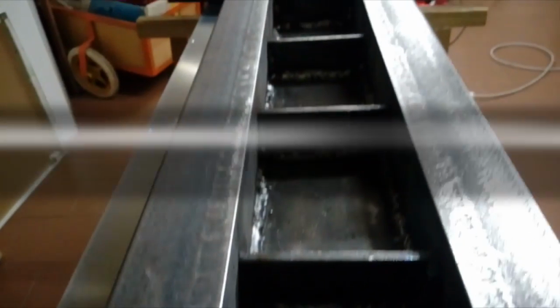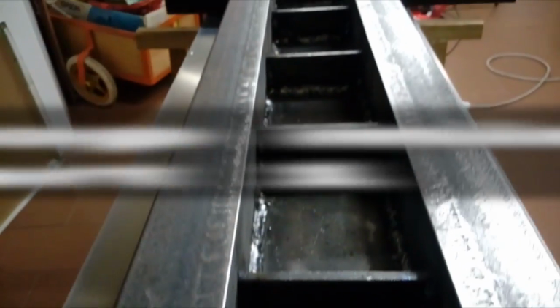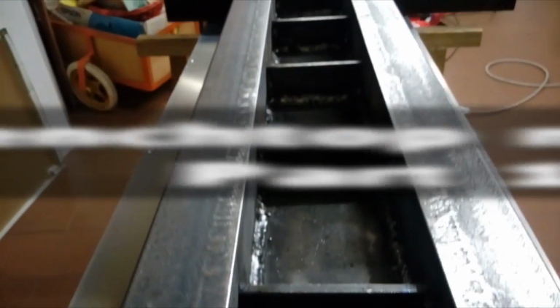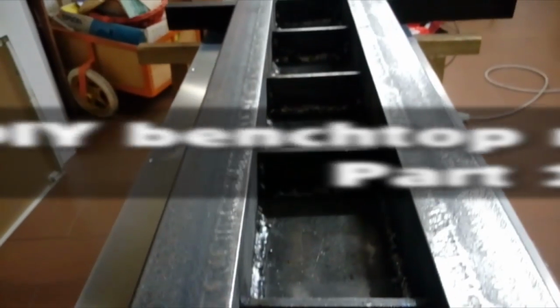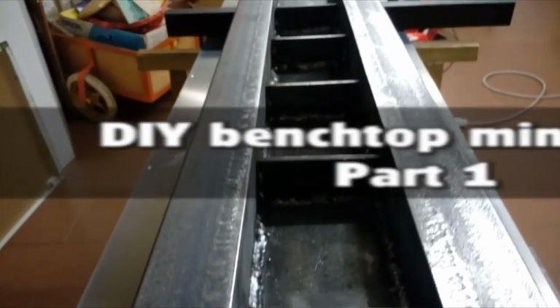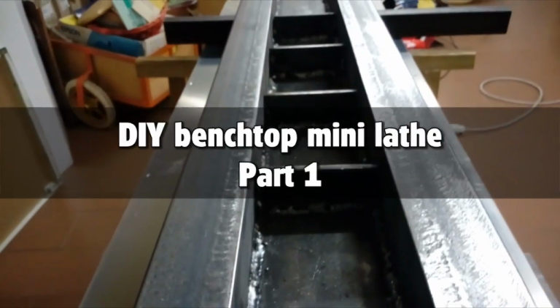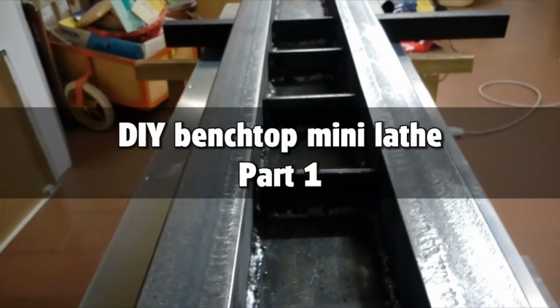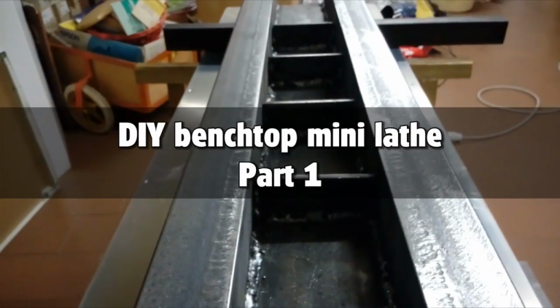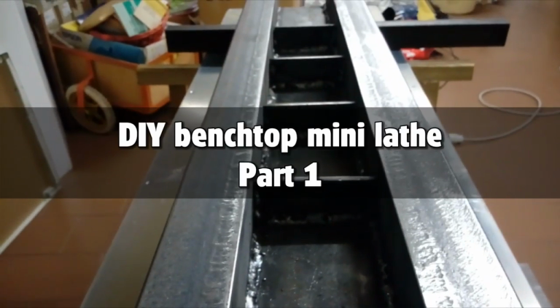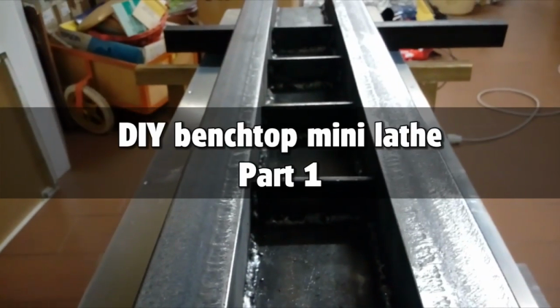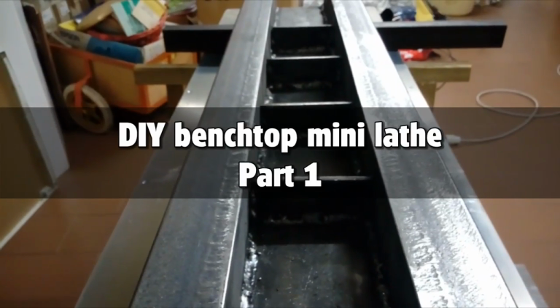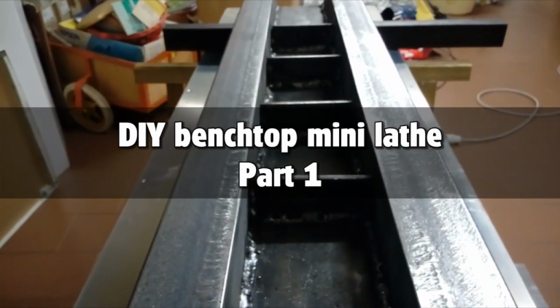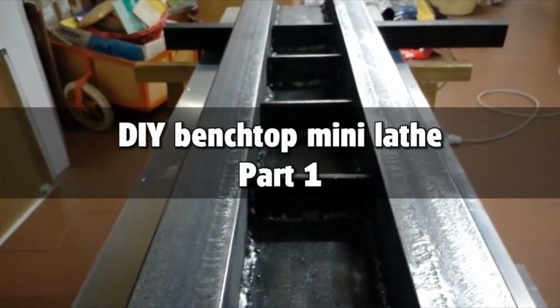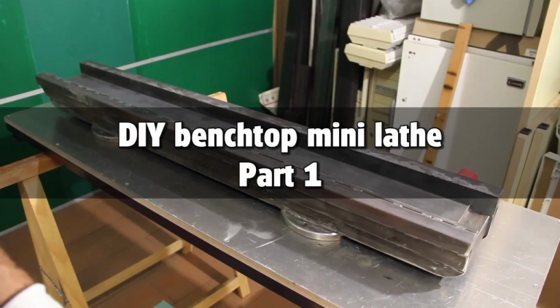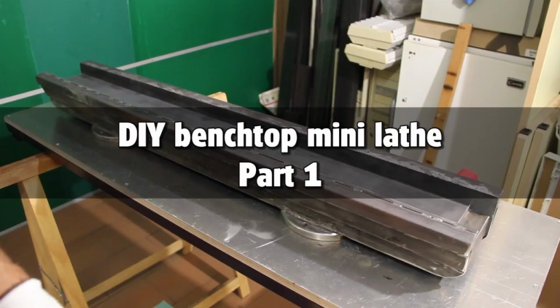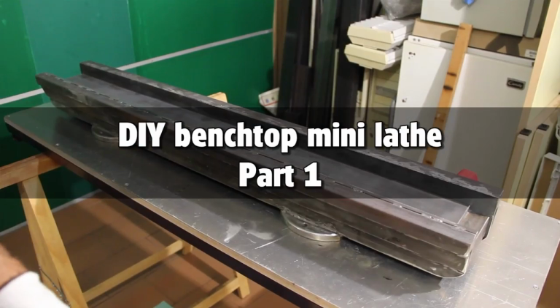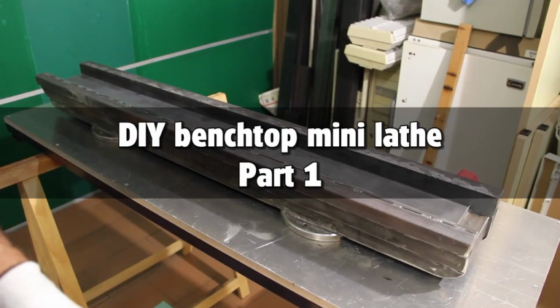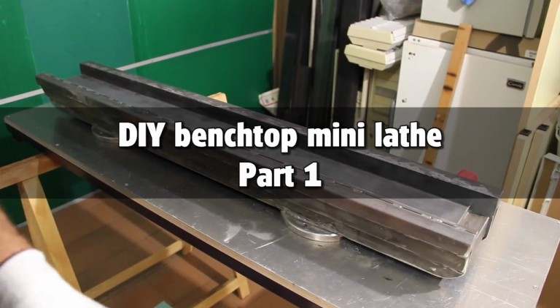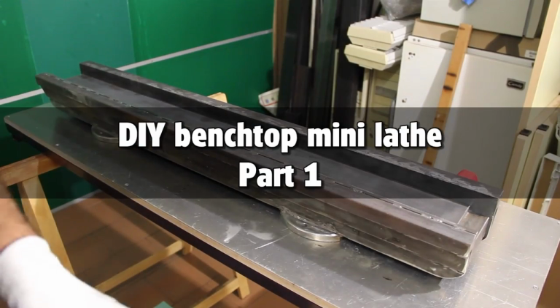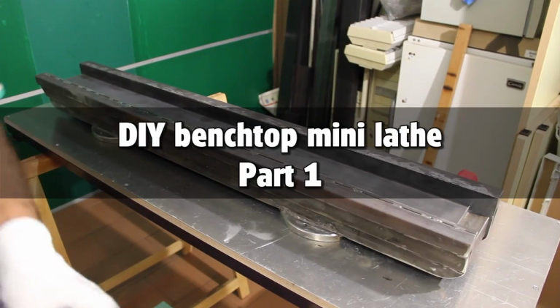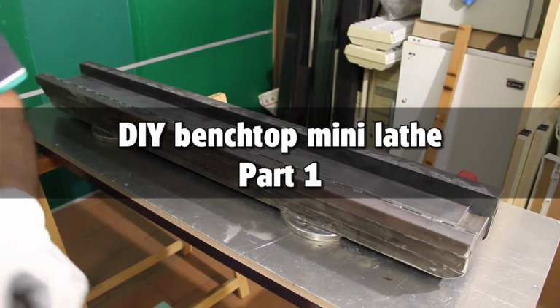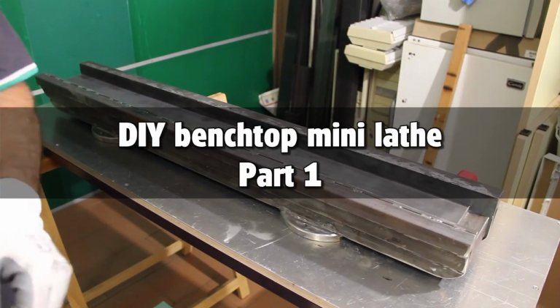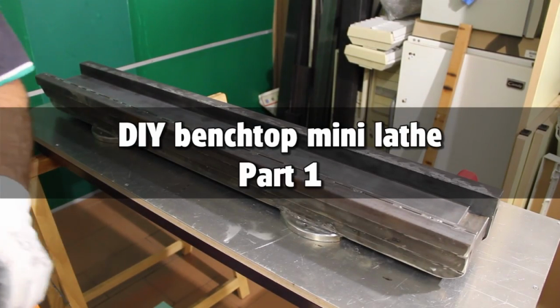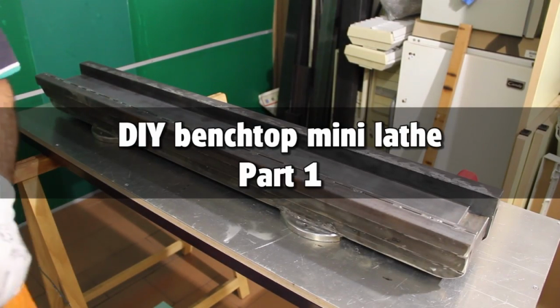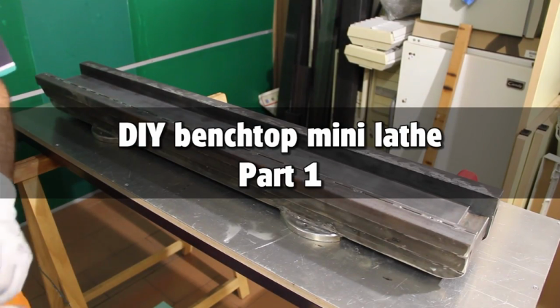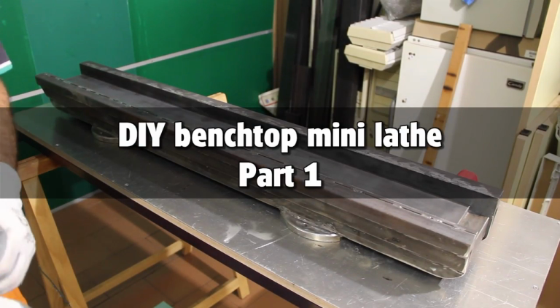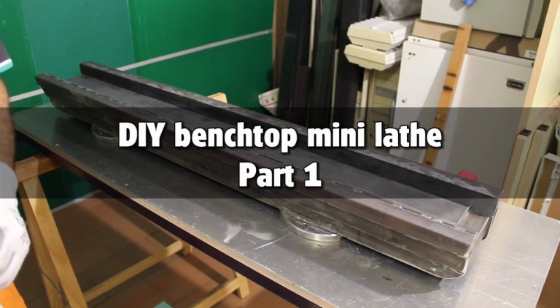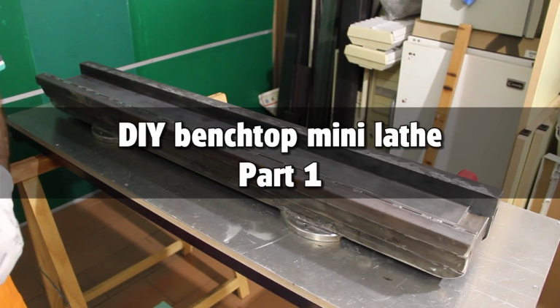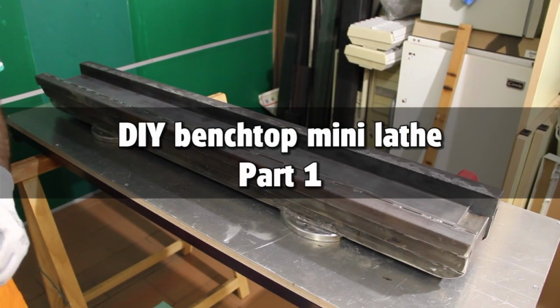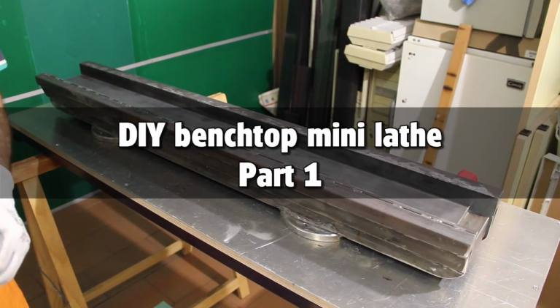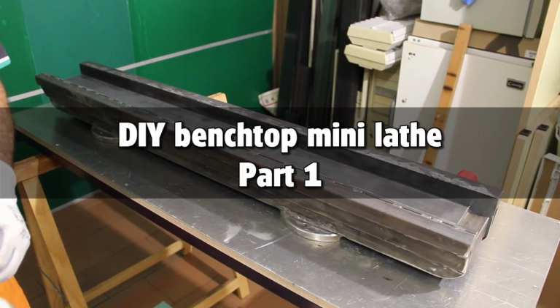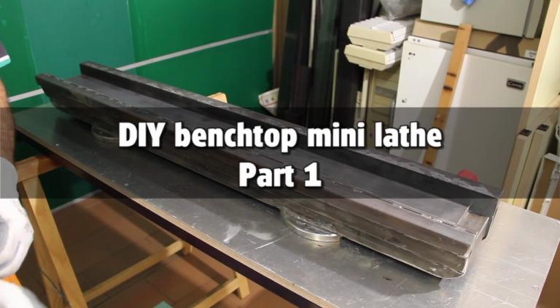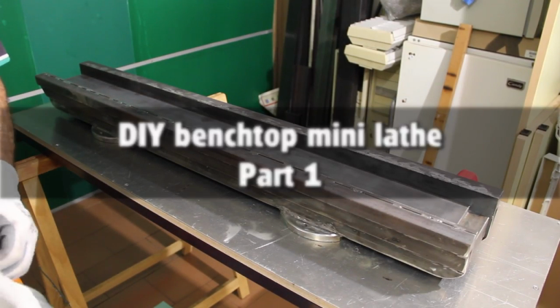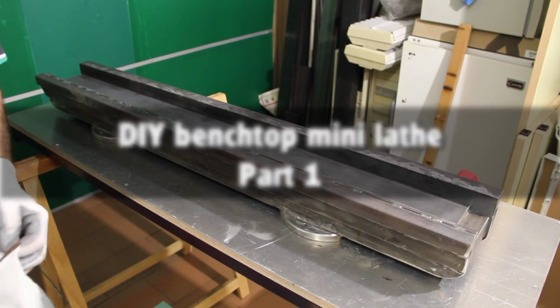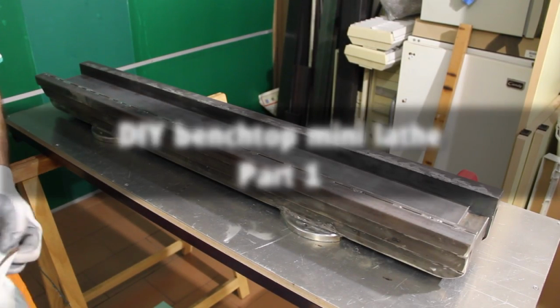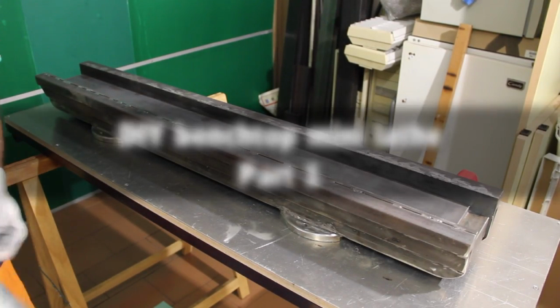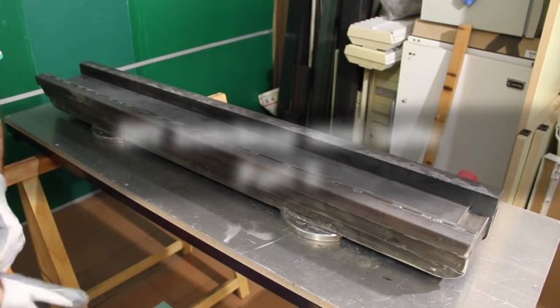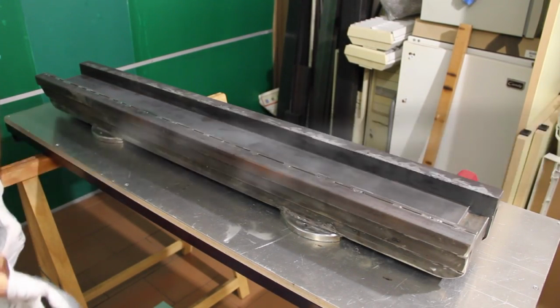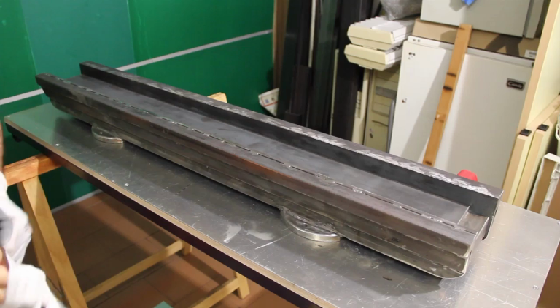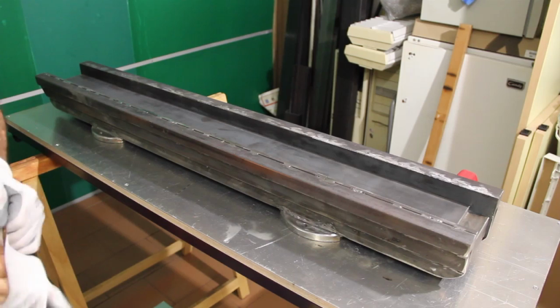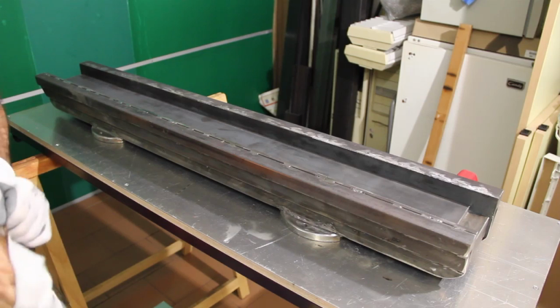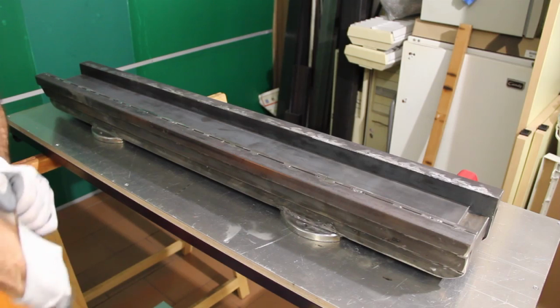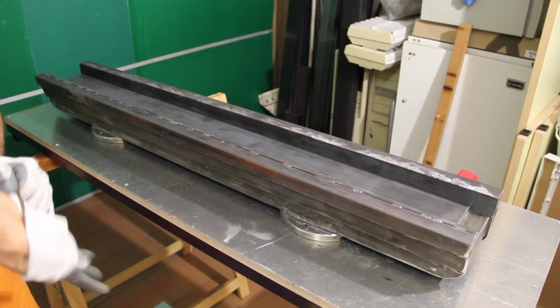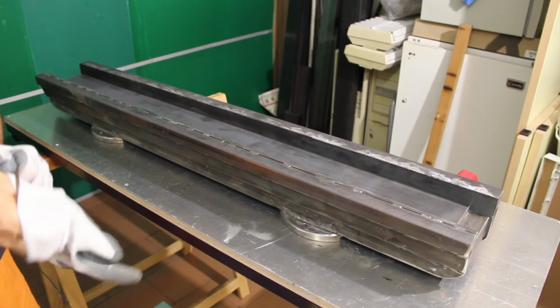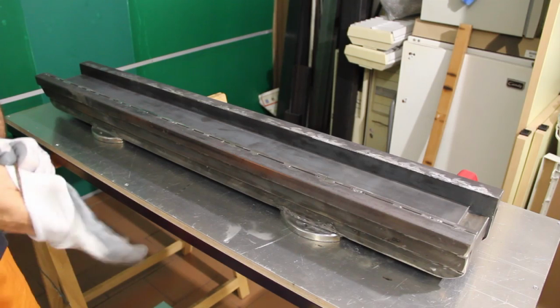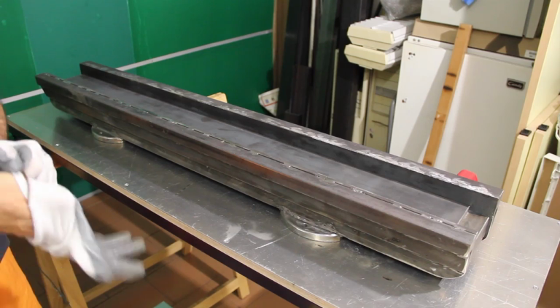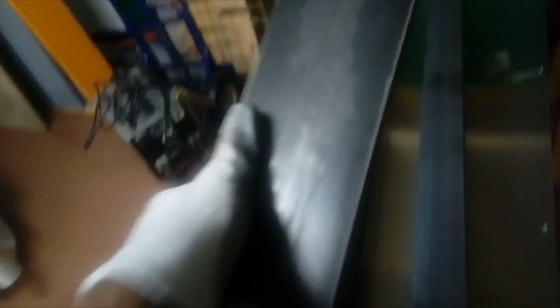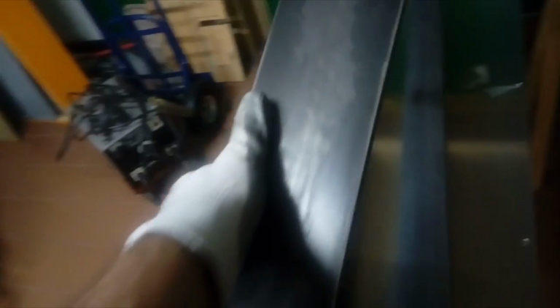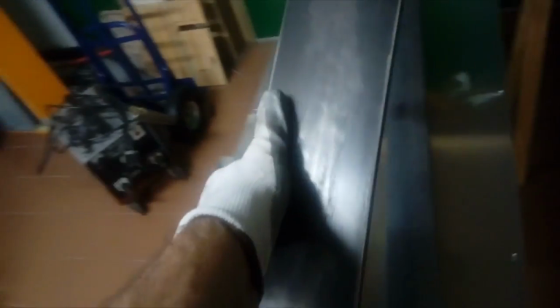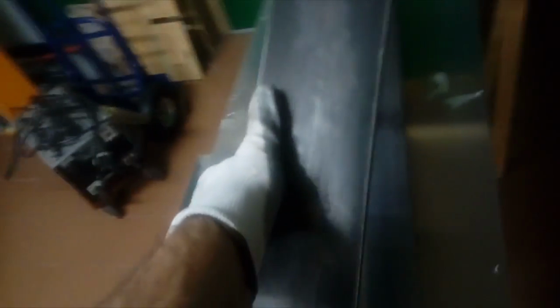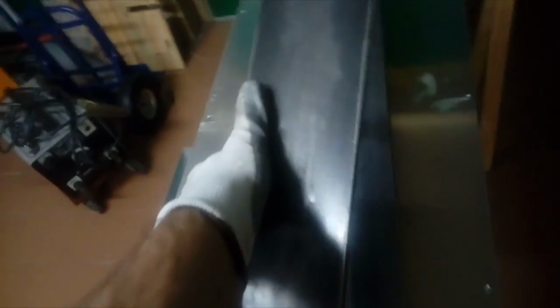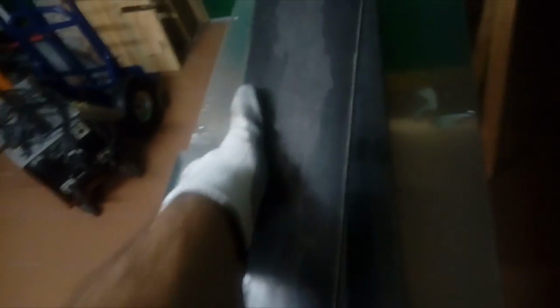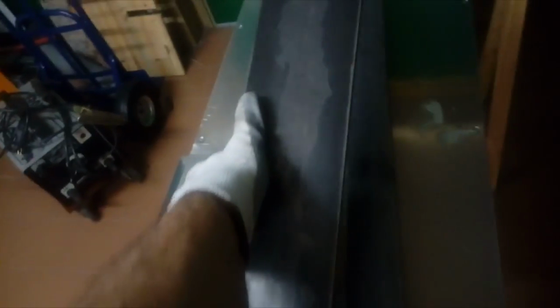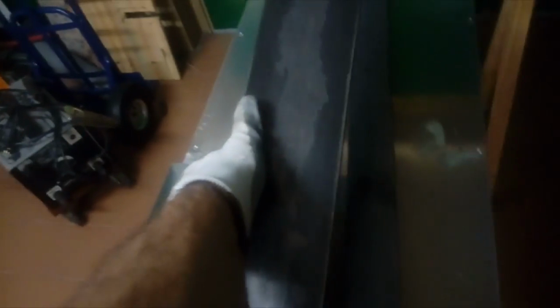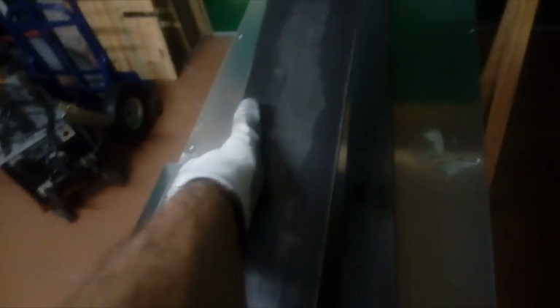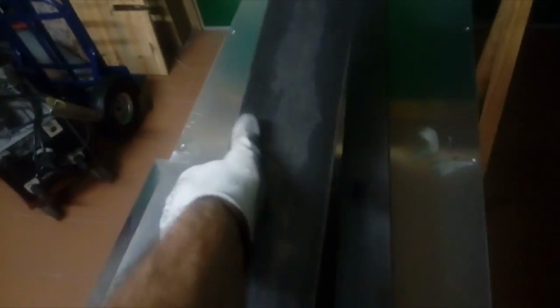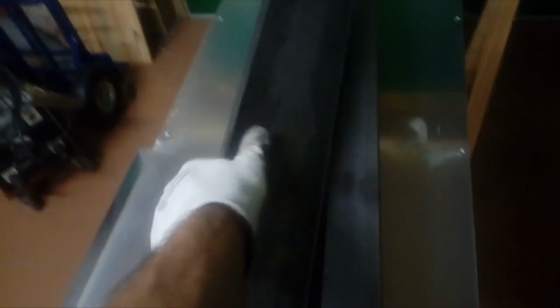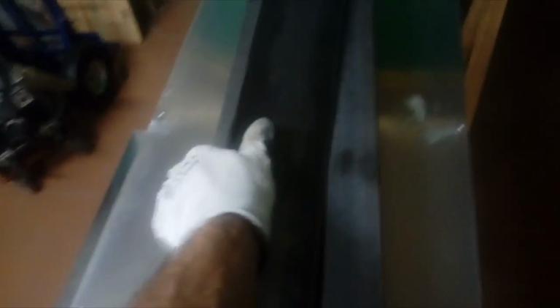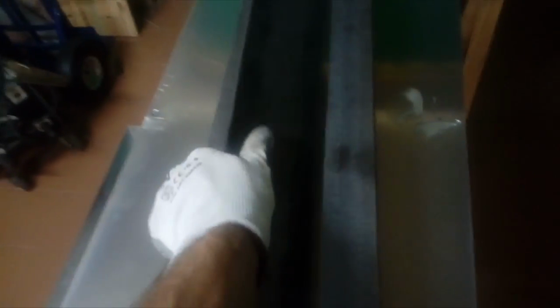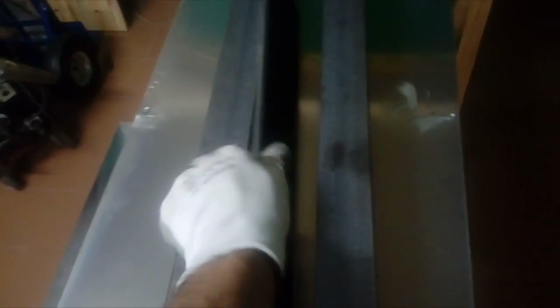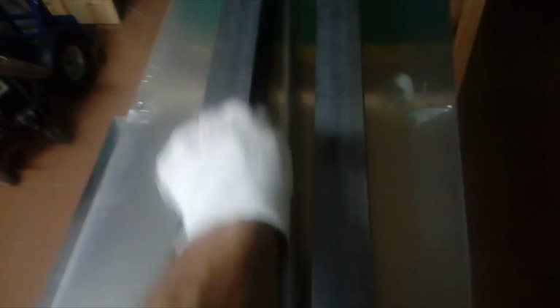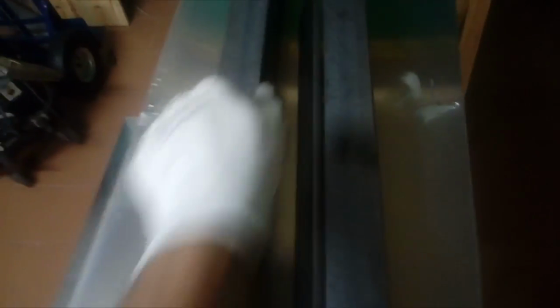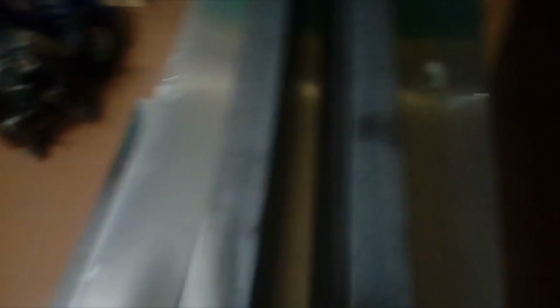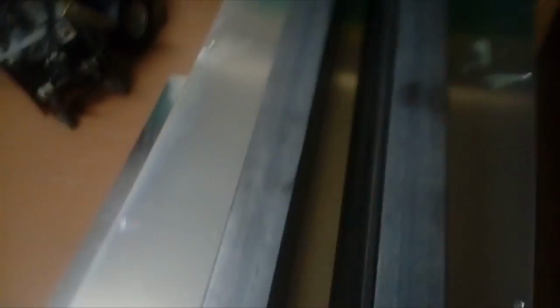Hey everybody and welcome back. This is the first part of the making of a benchtop mini lathe that I'm trying to make at home.